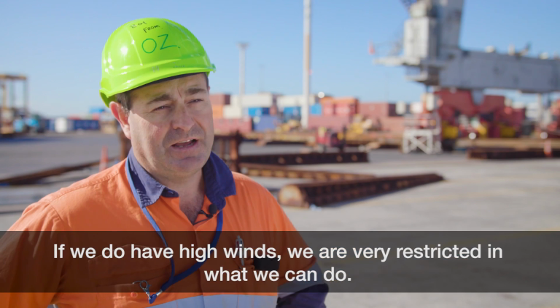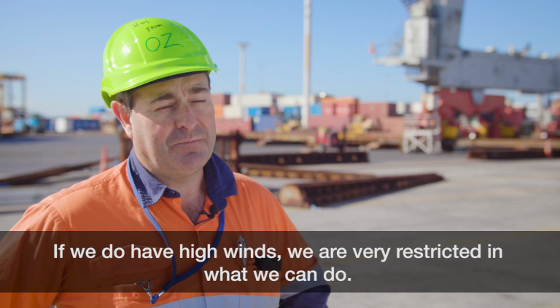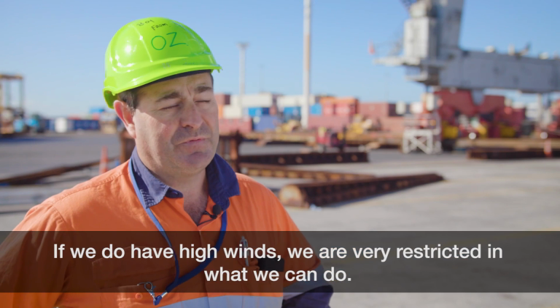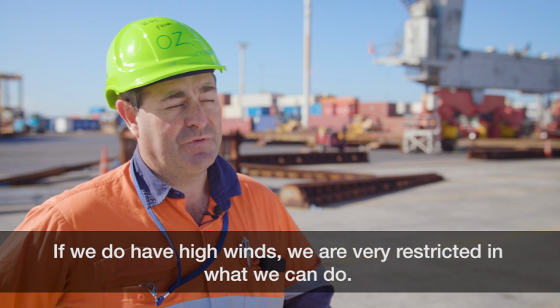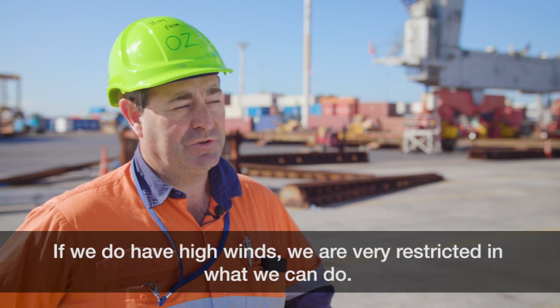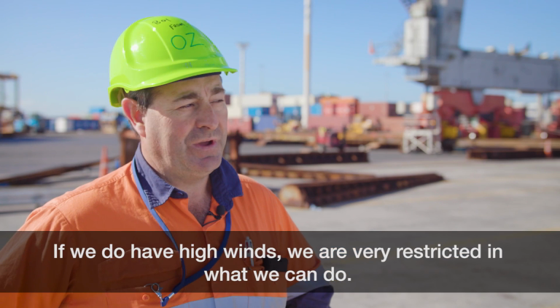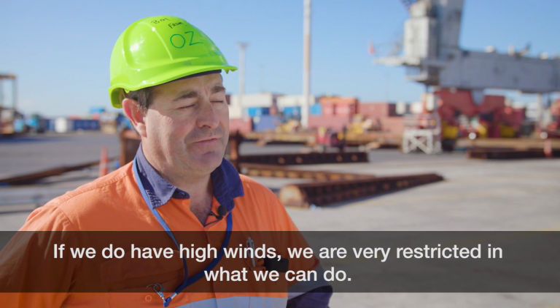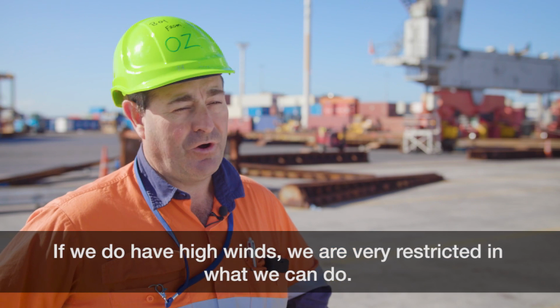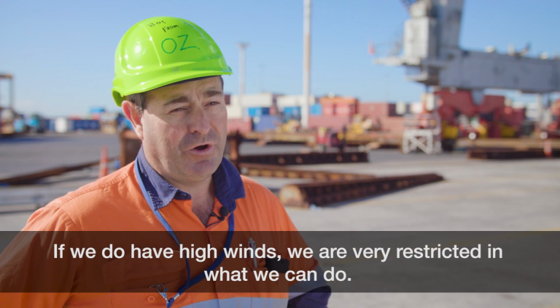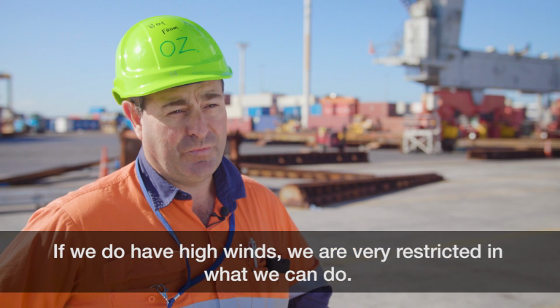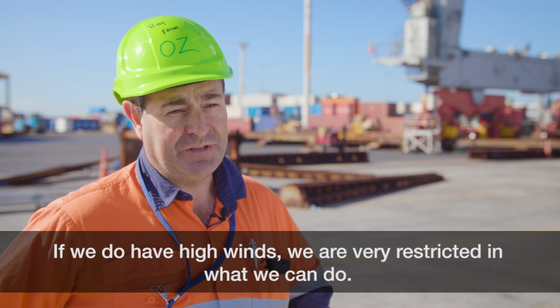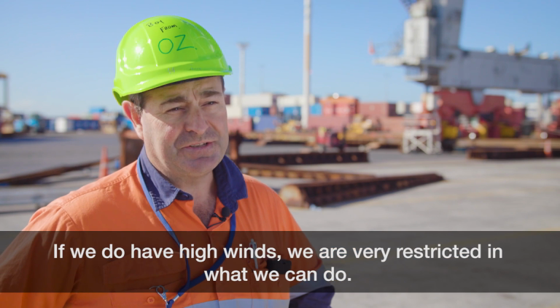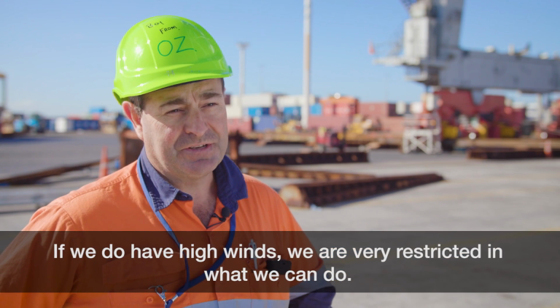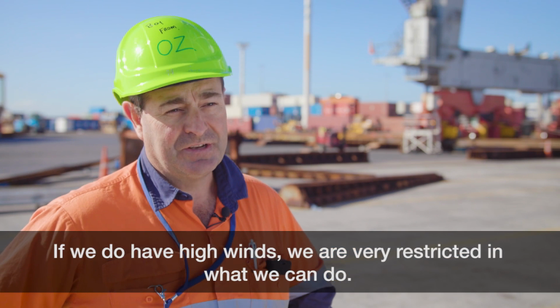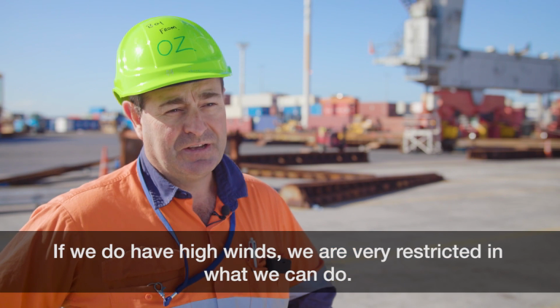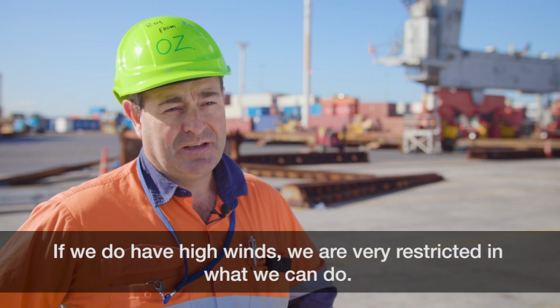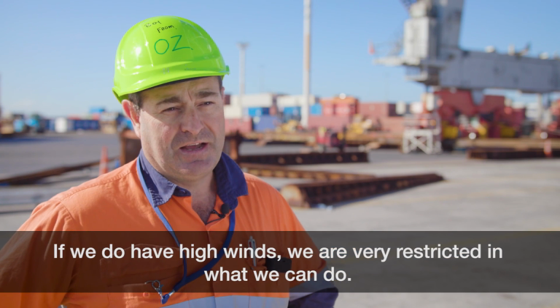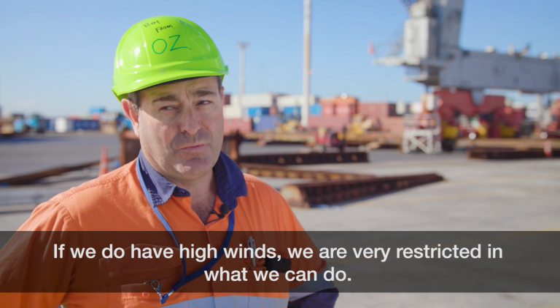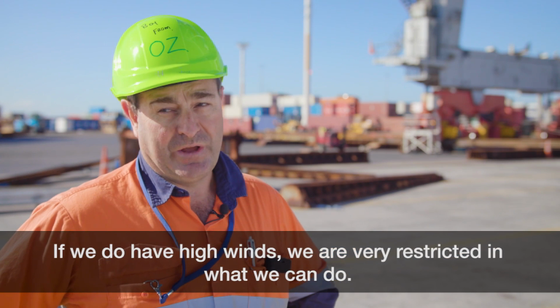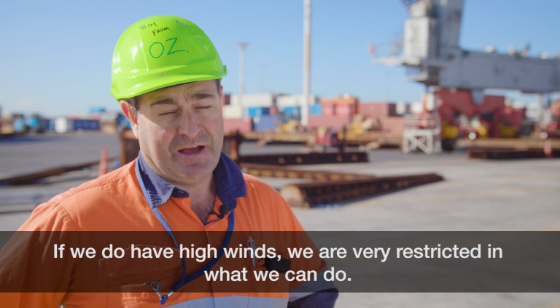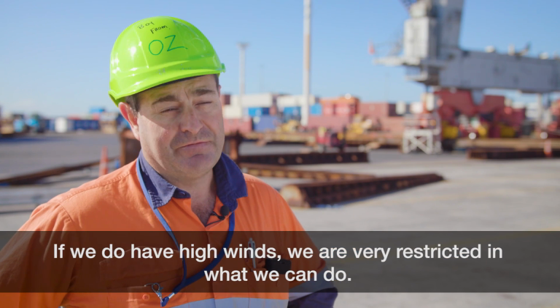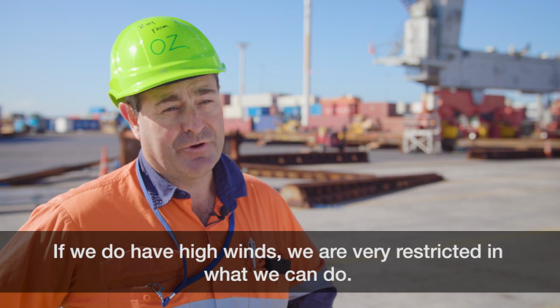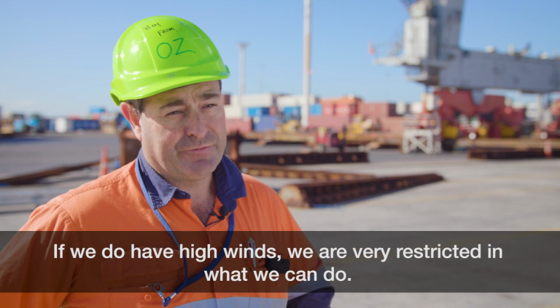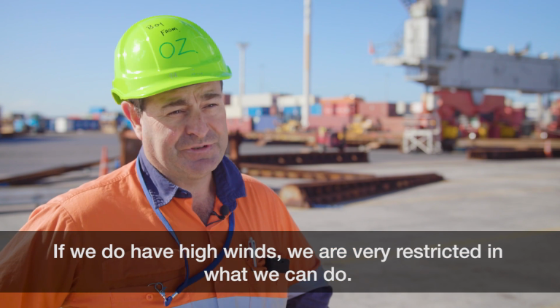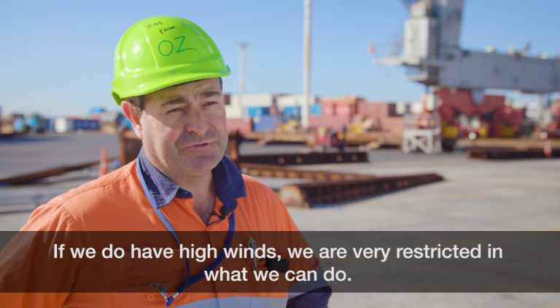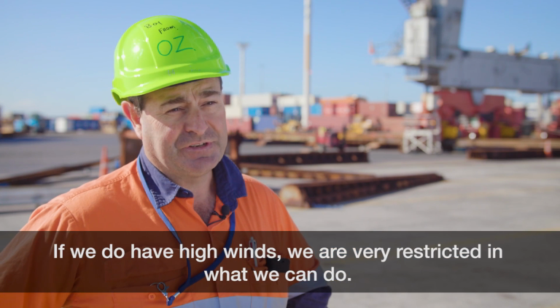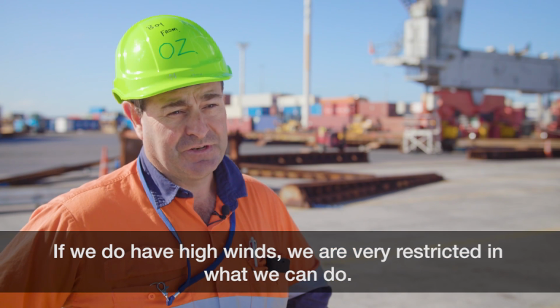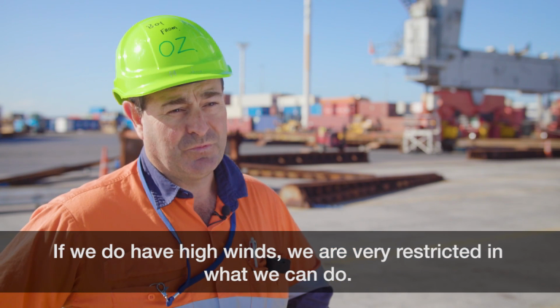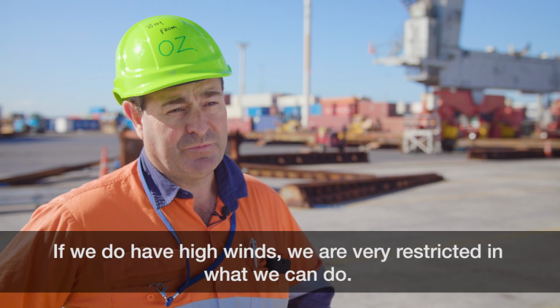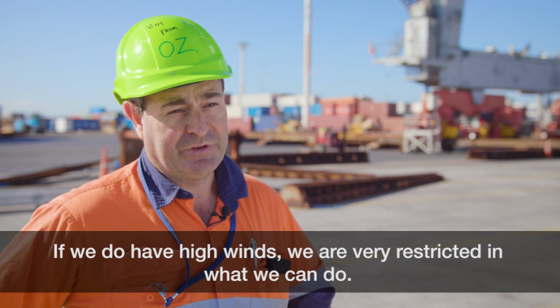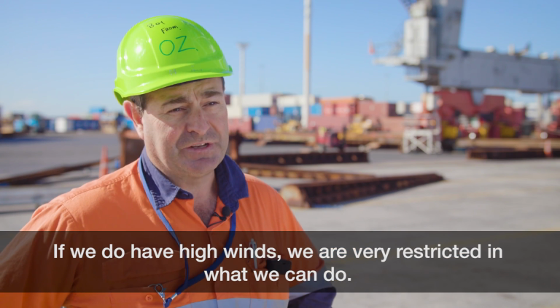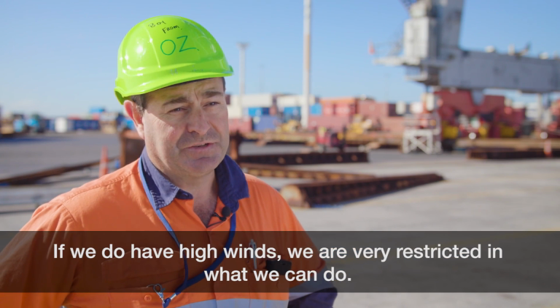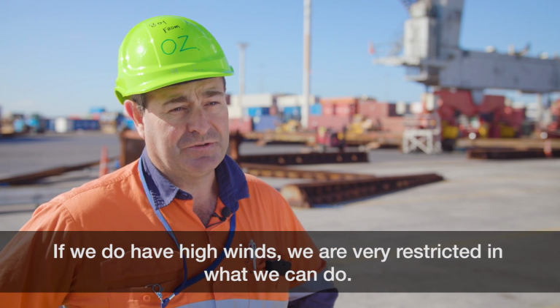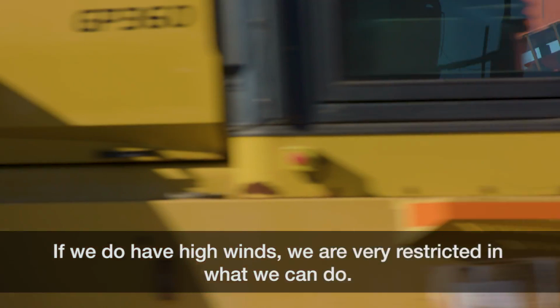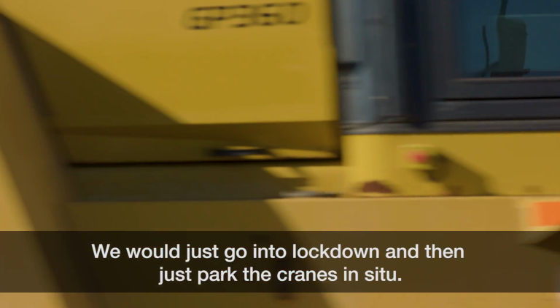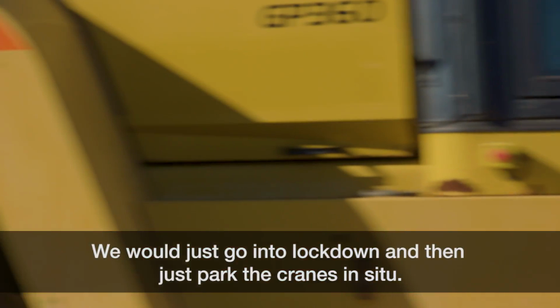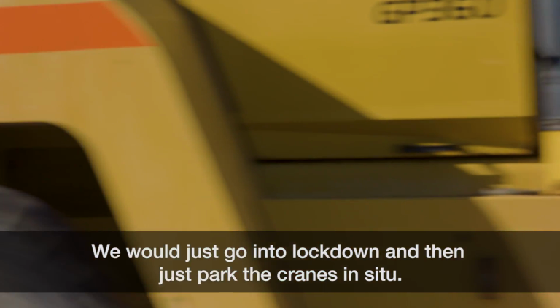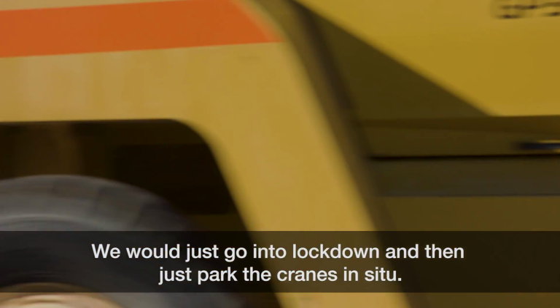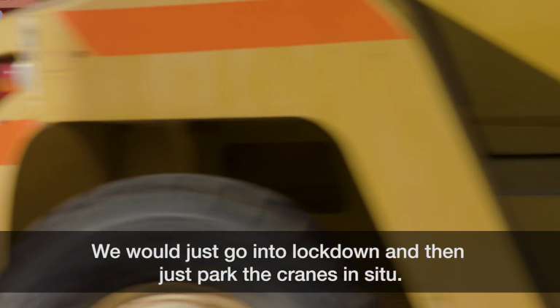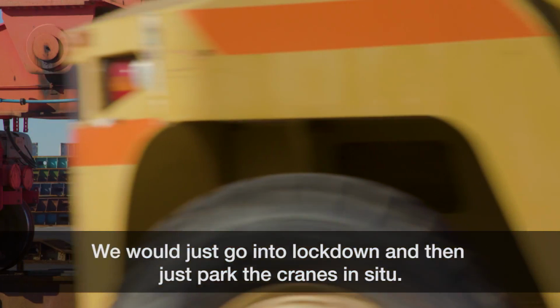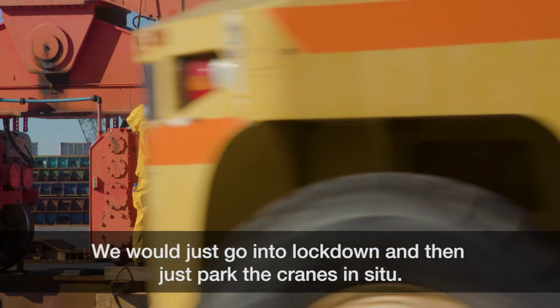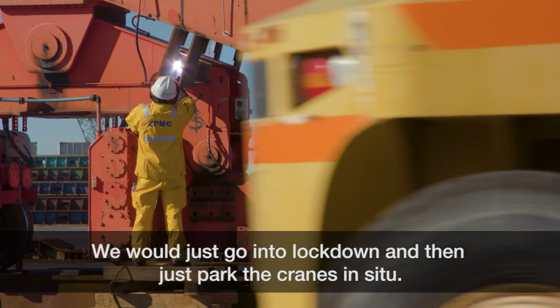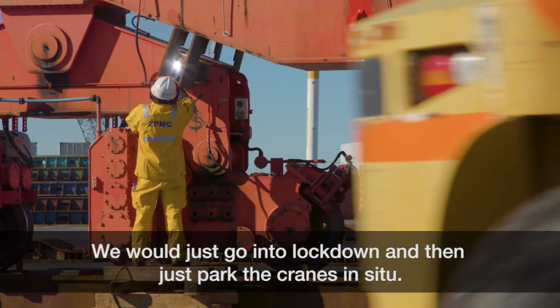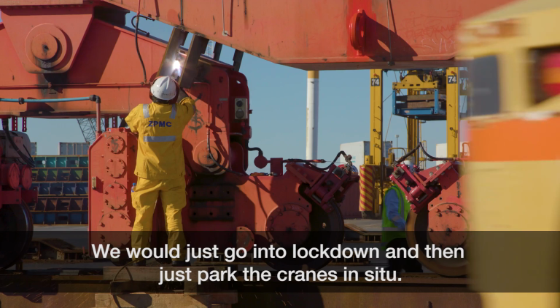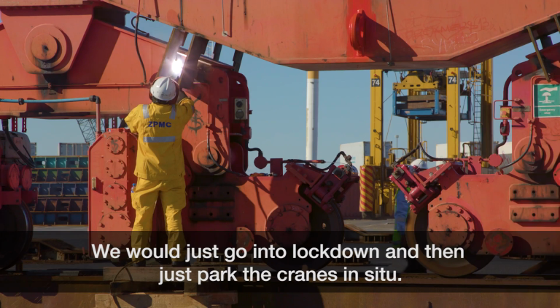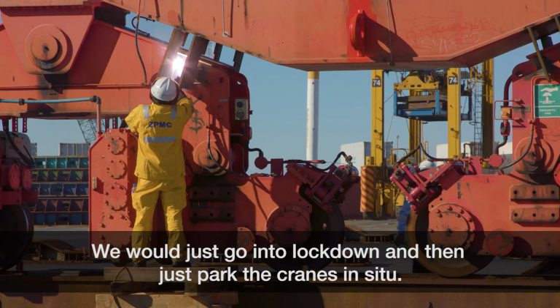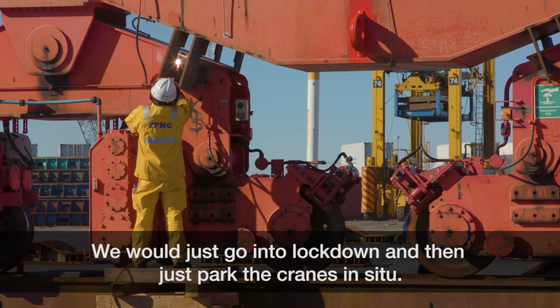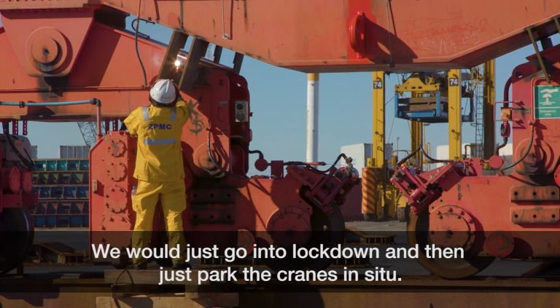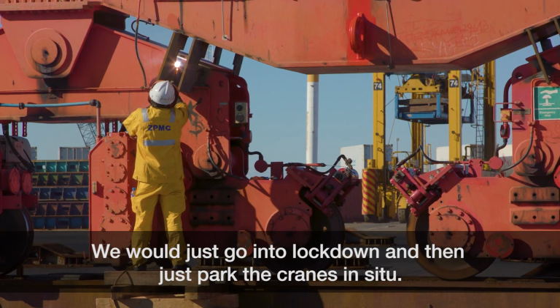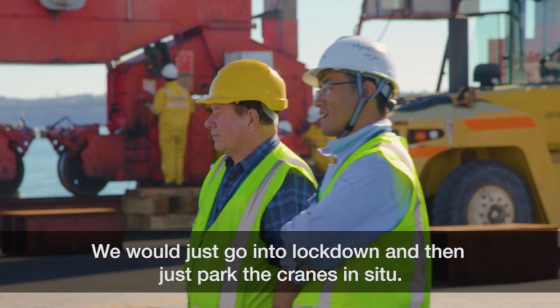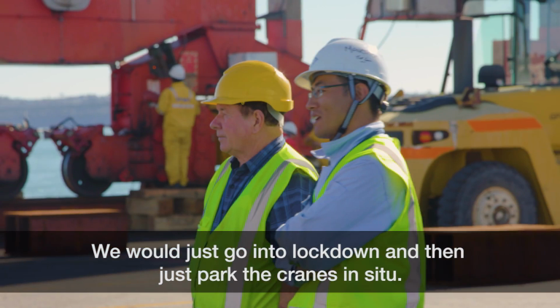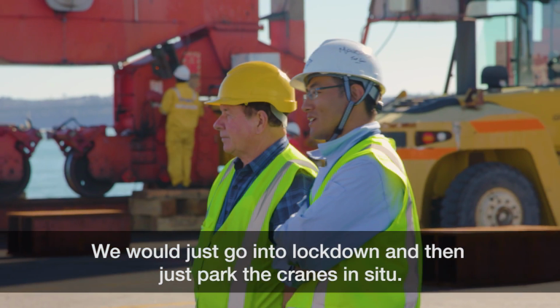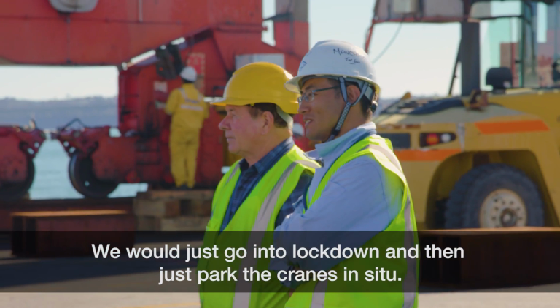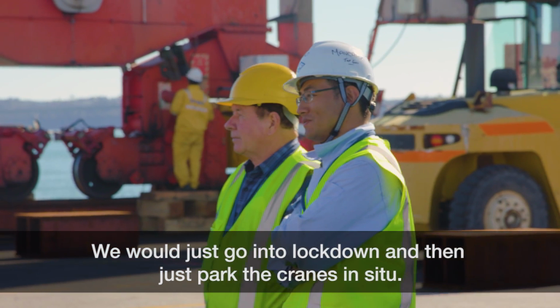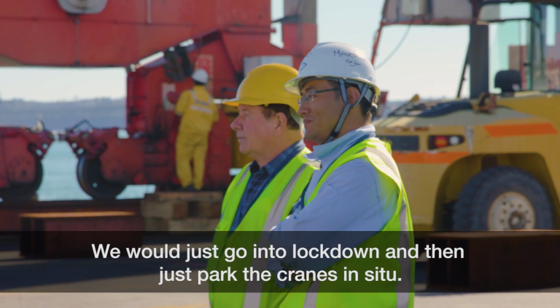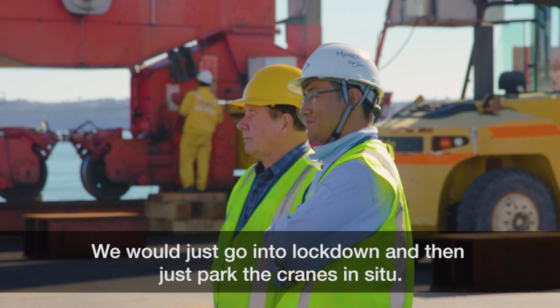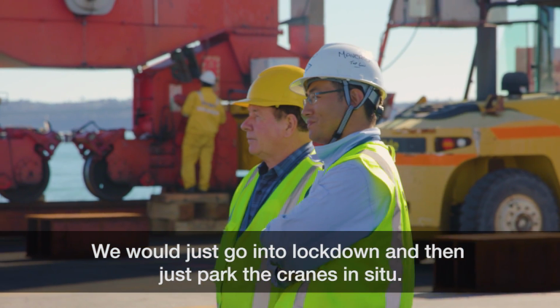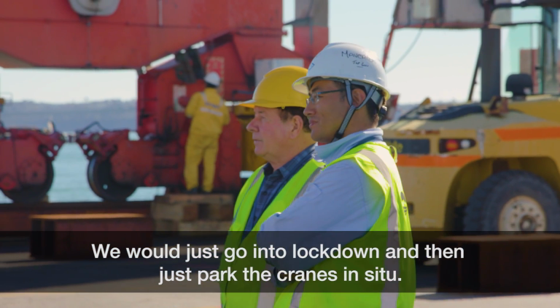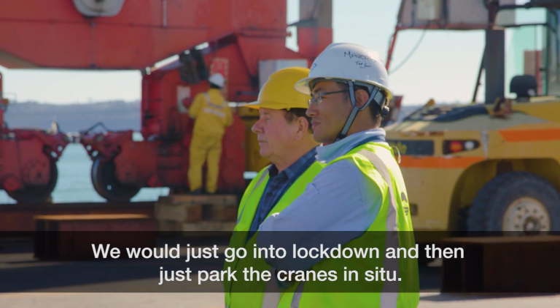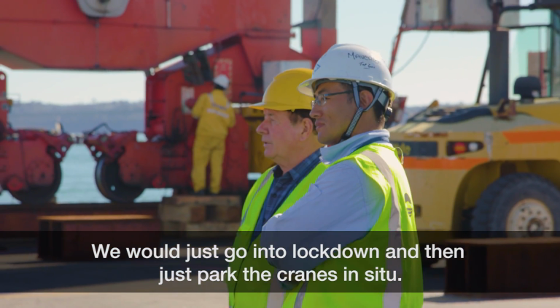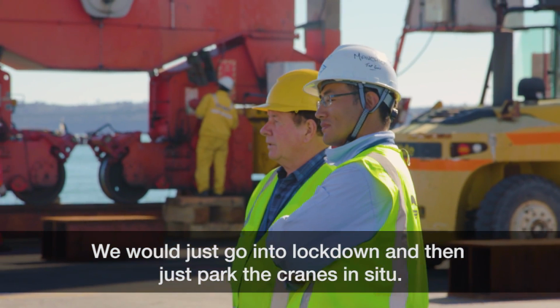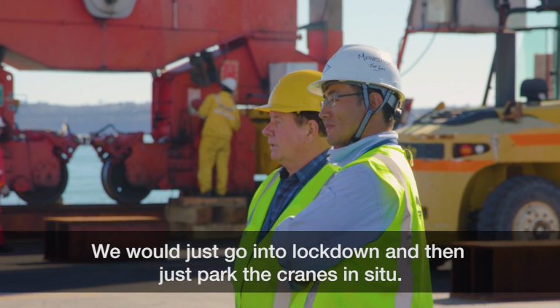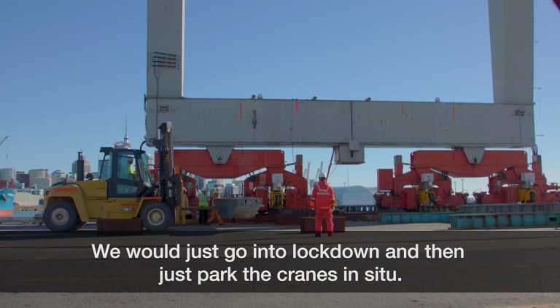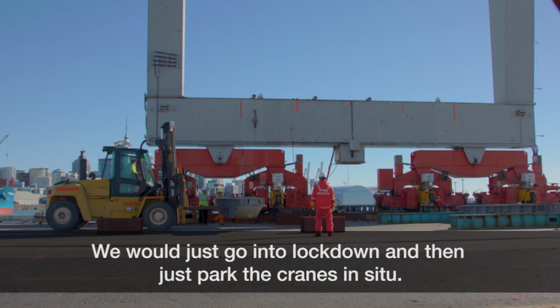If we do have high winds we are very restricted in what we can do. We would just go into lockdown and park the cranes in situ.